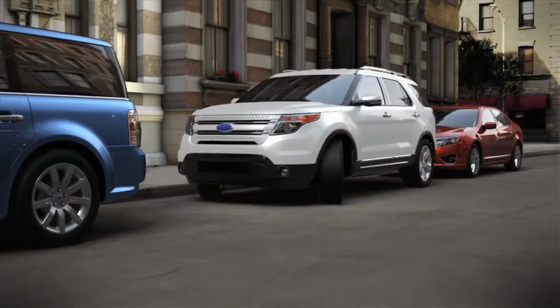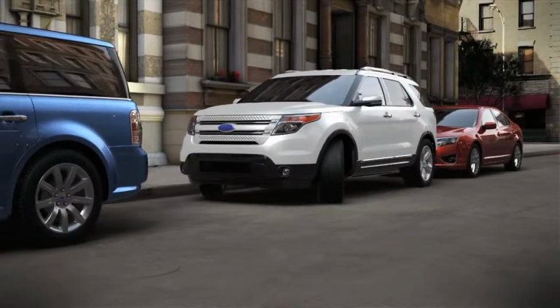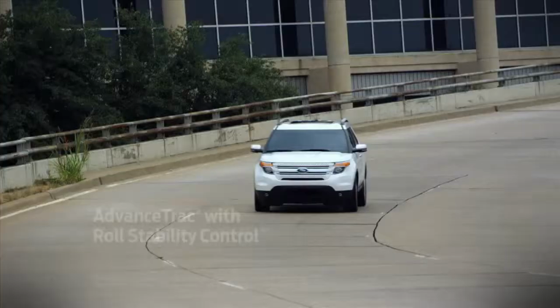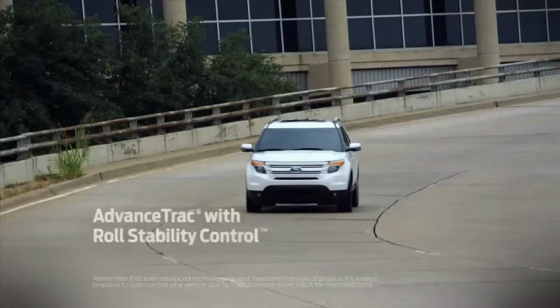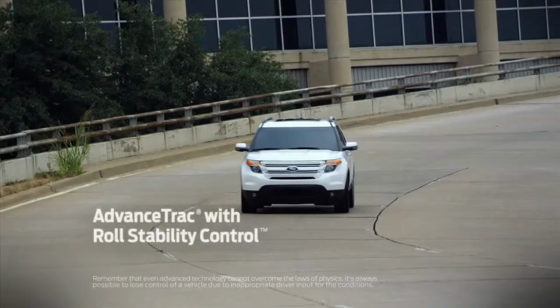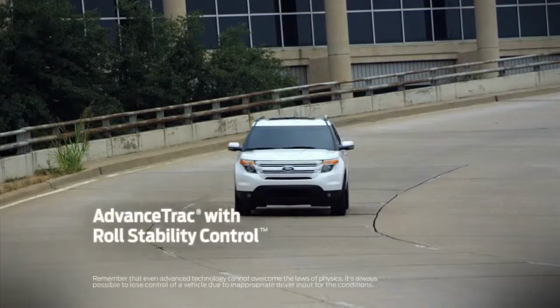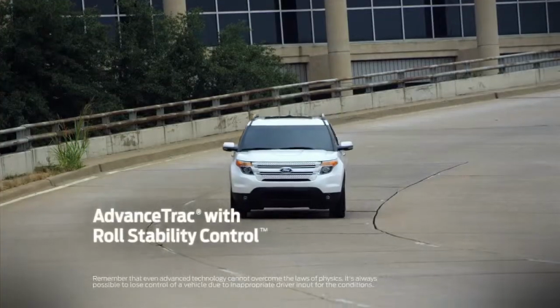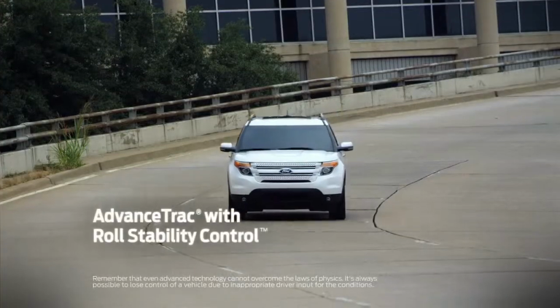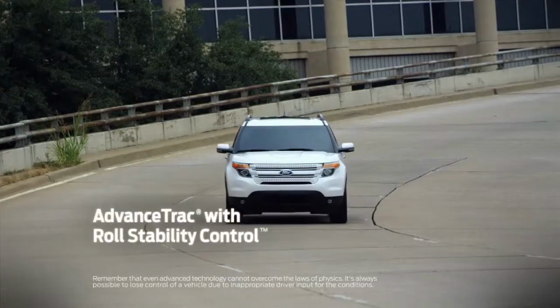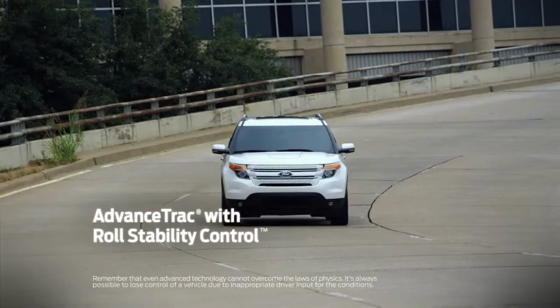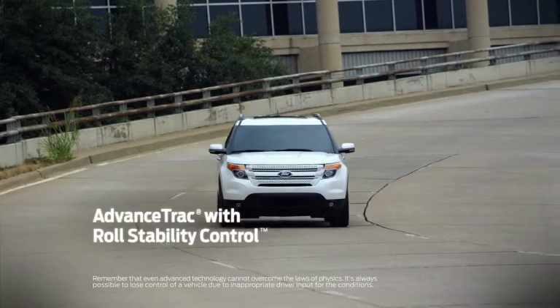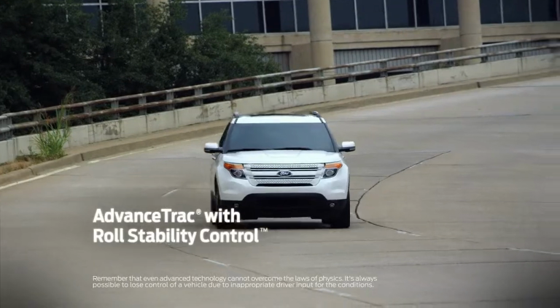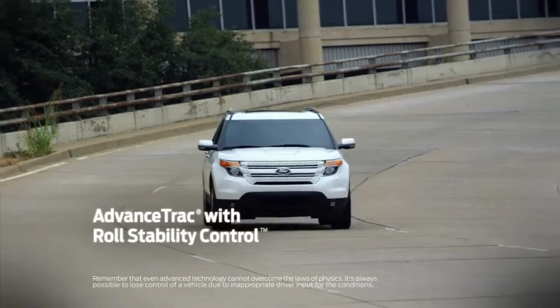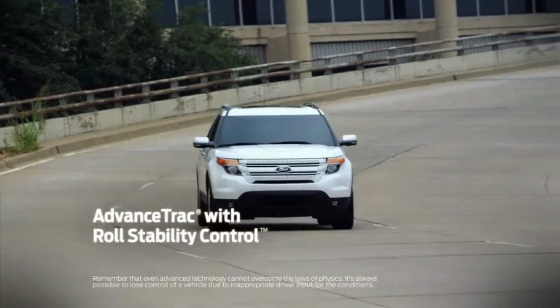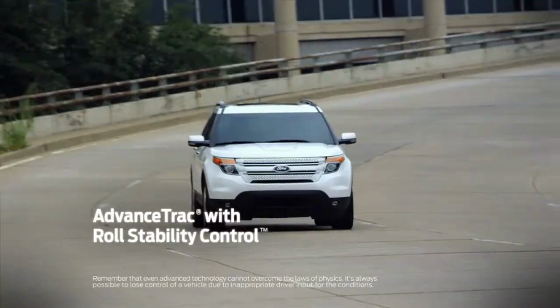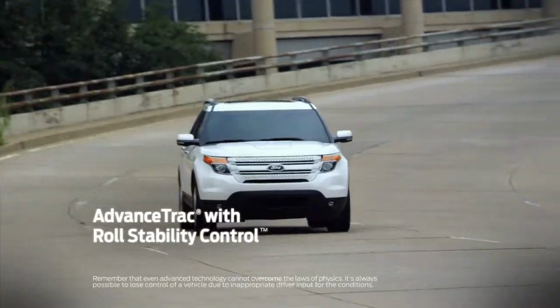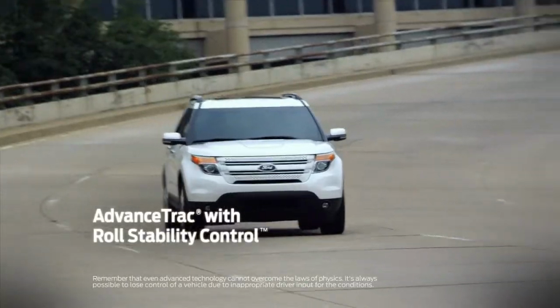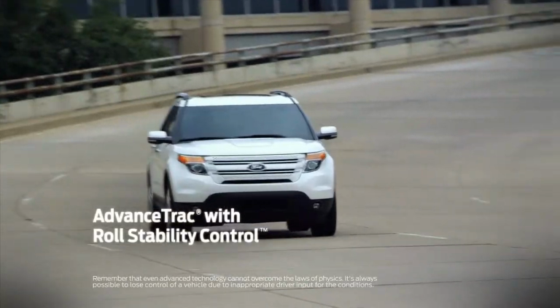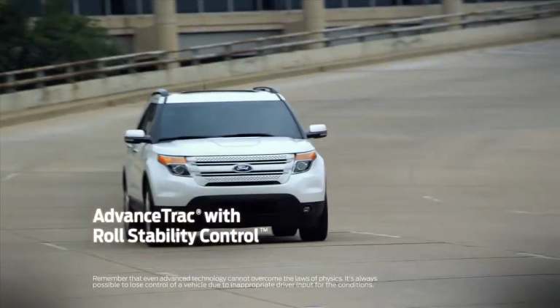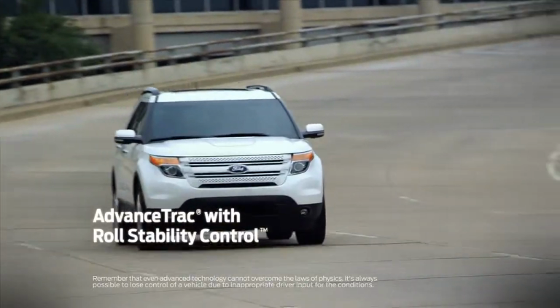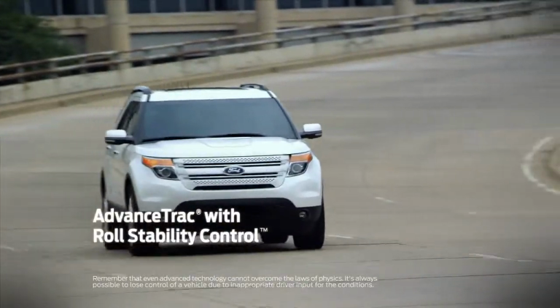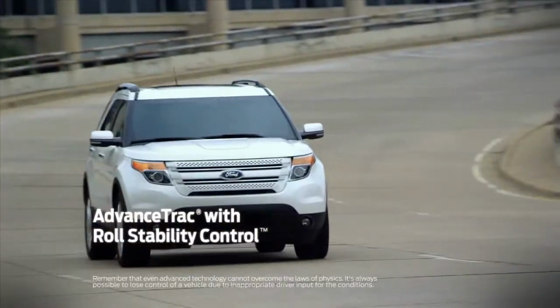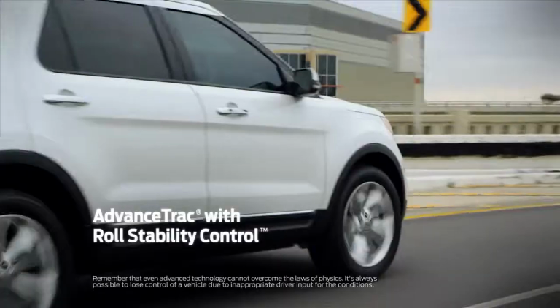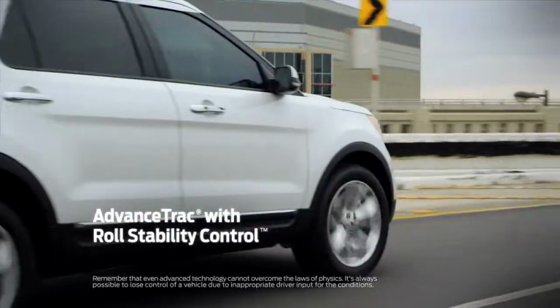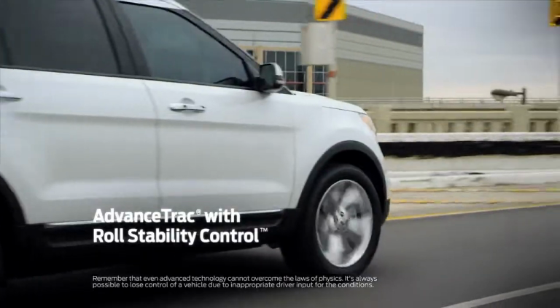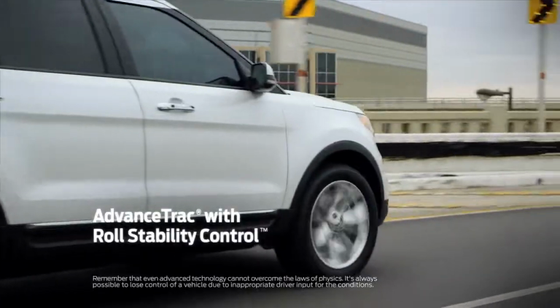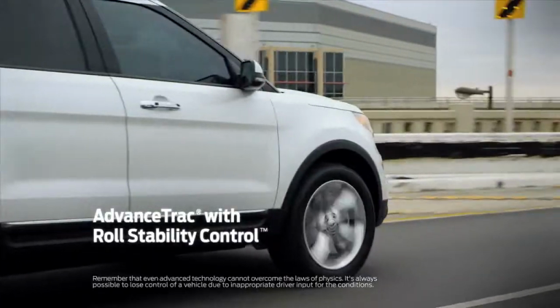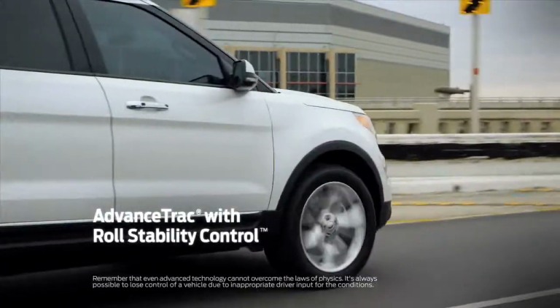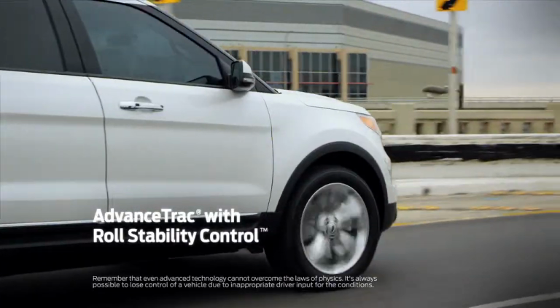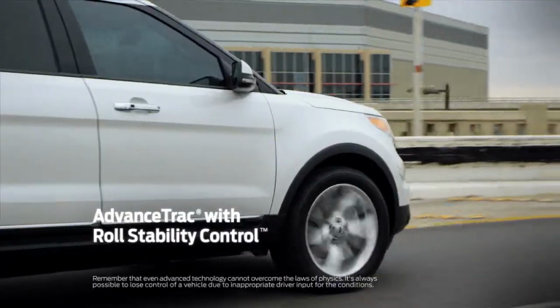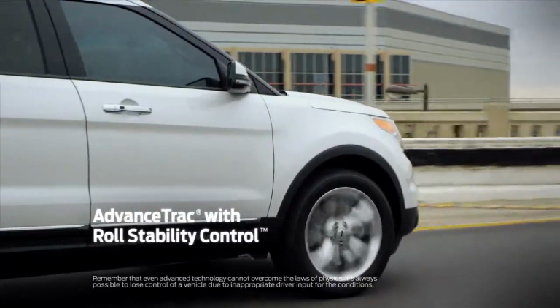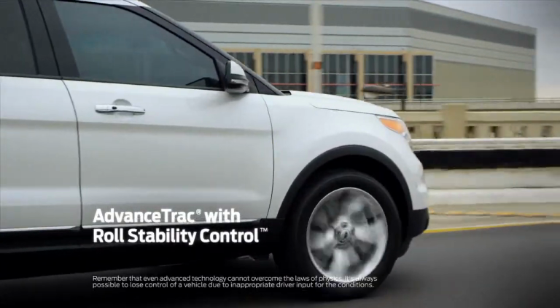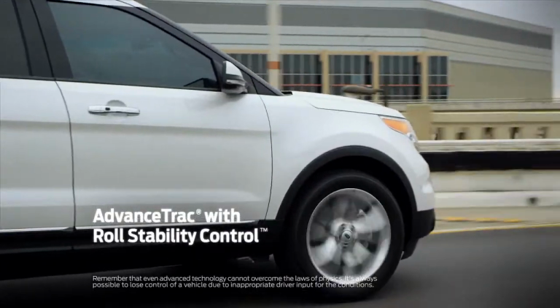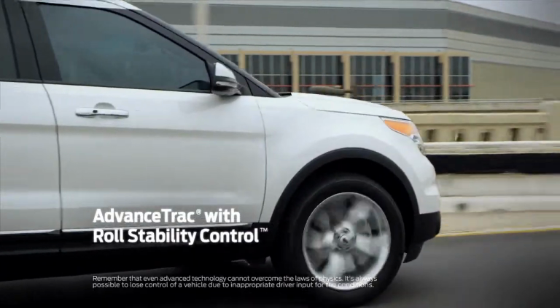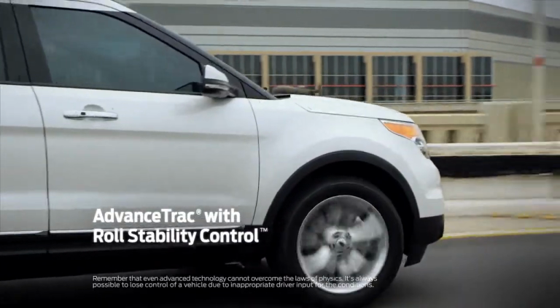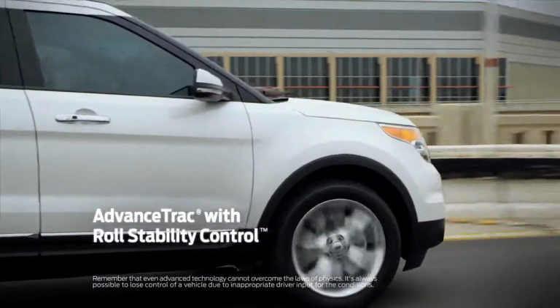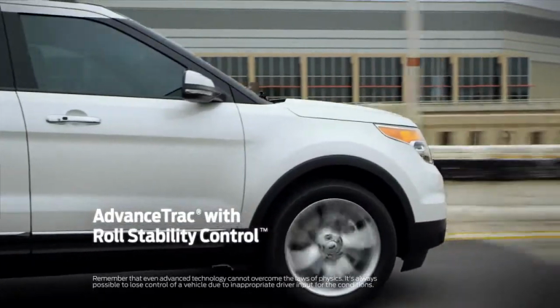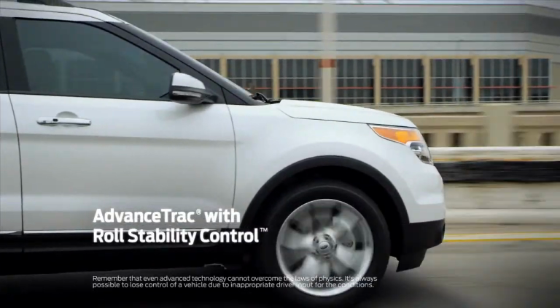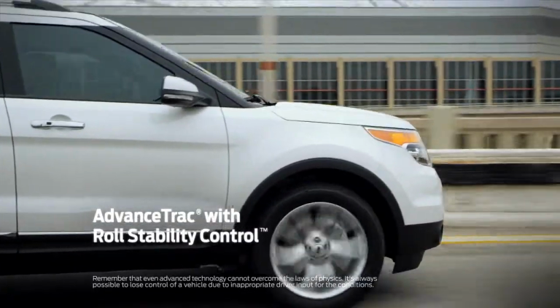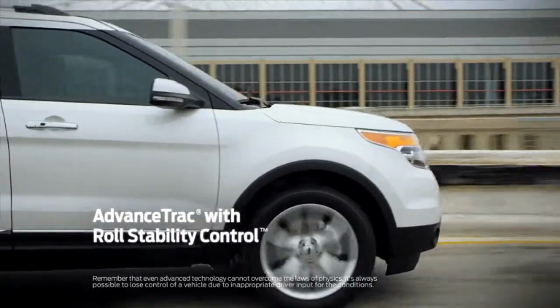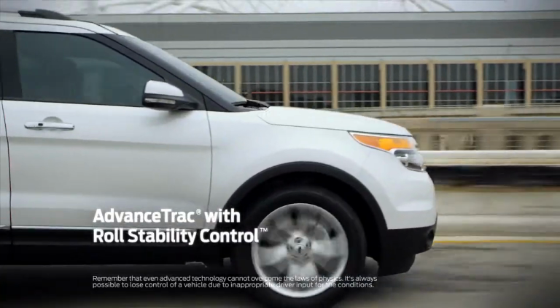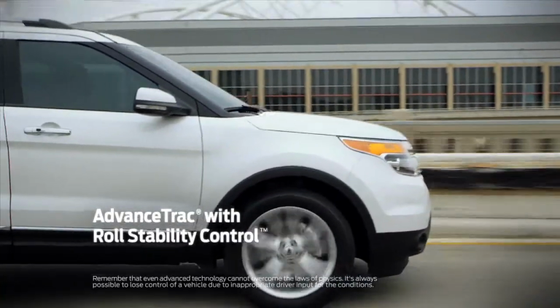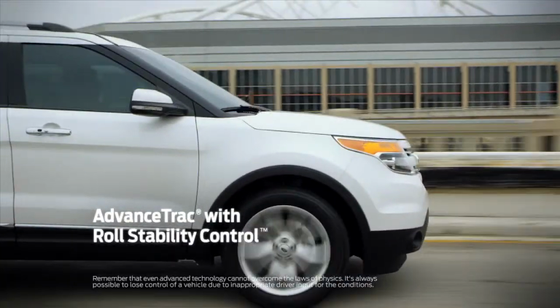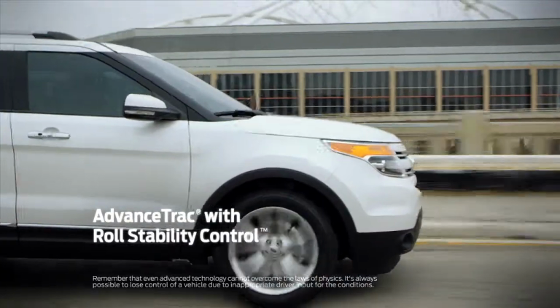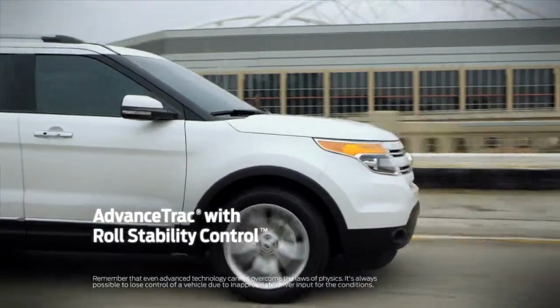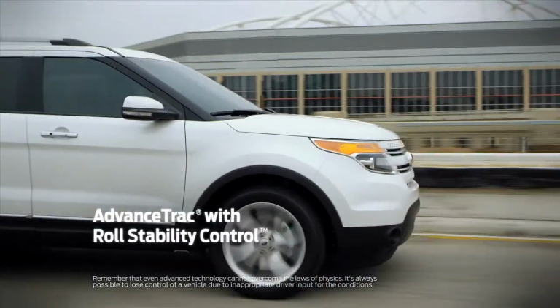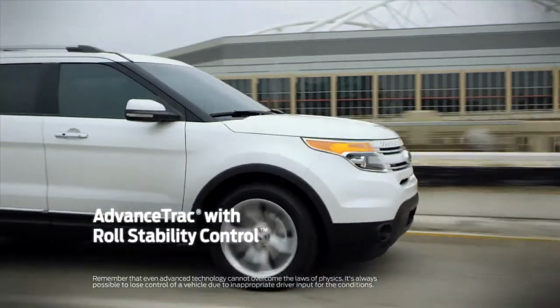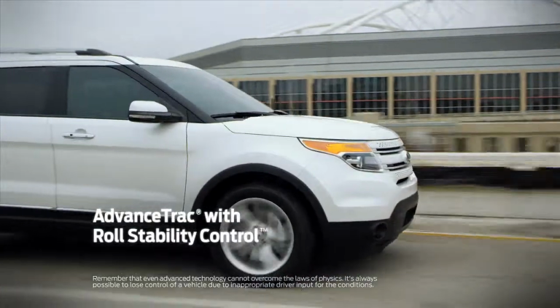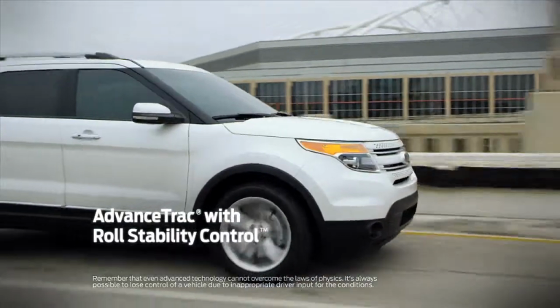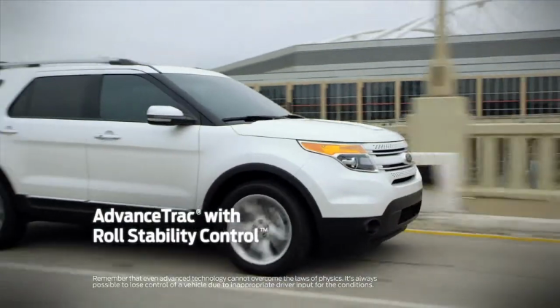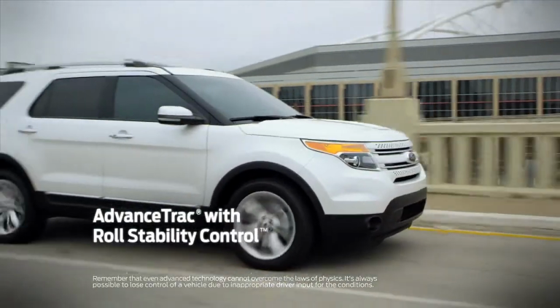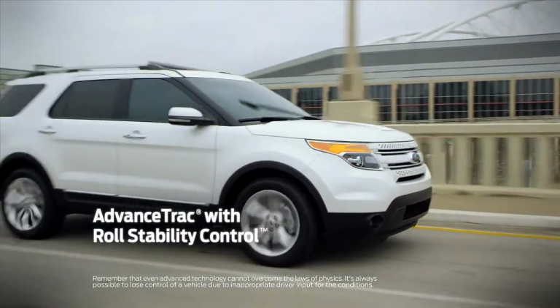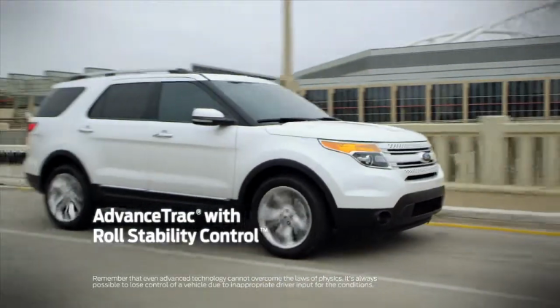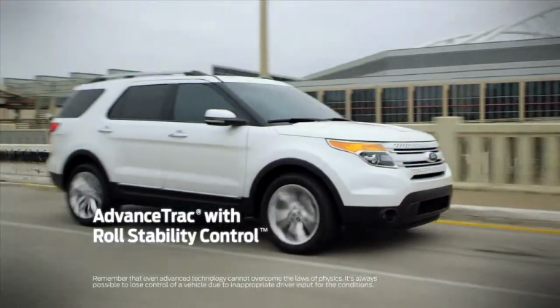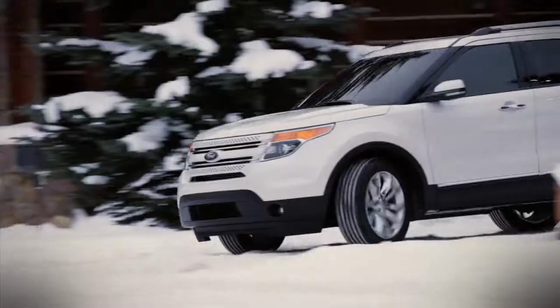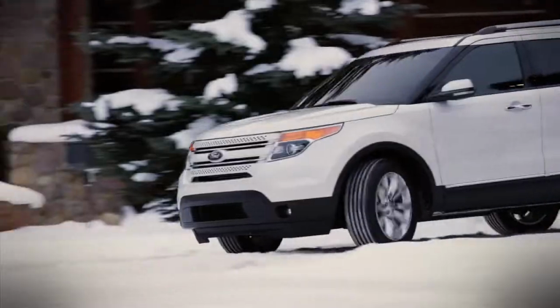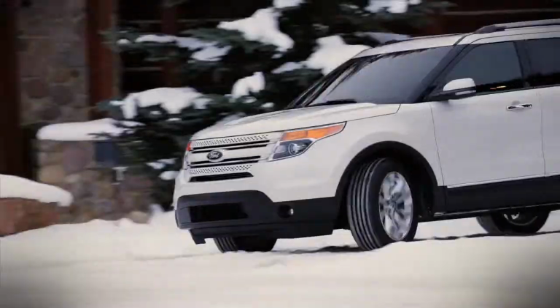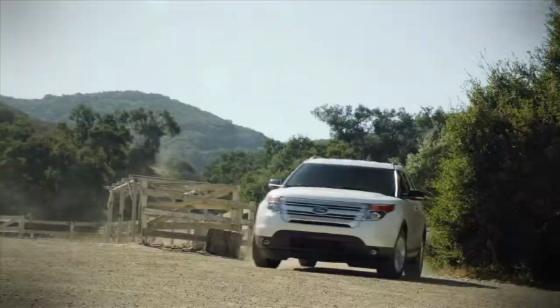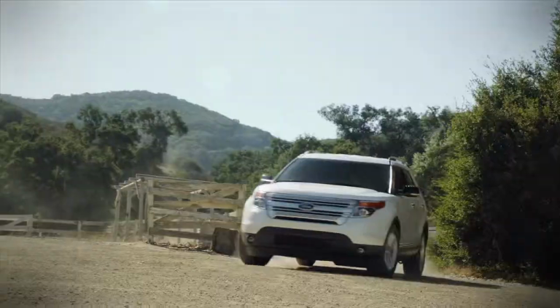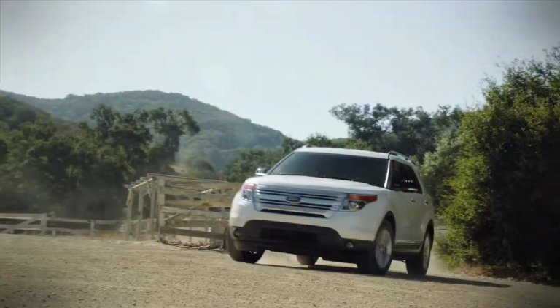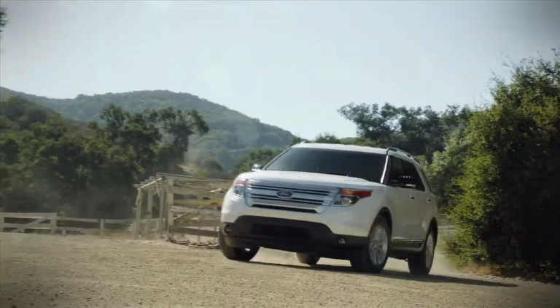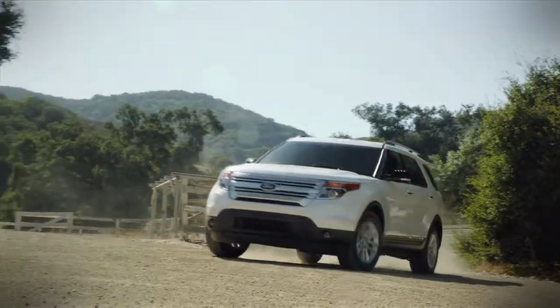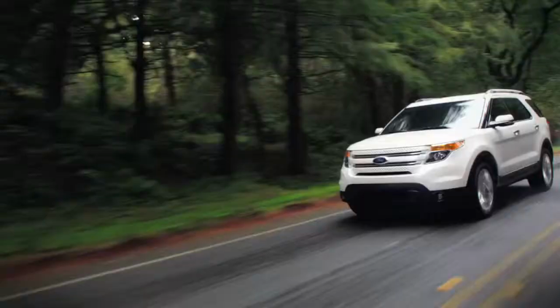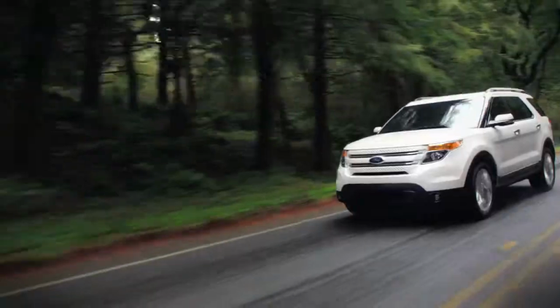There's AdvanceTrac with Roll Stability Control, which helps you maintain control in adverse road conditions such as ice, gravel, and rain.